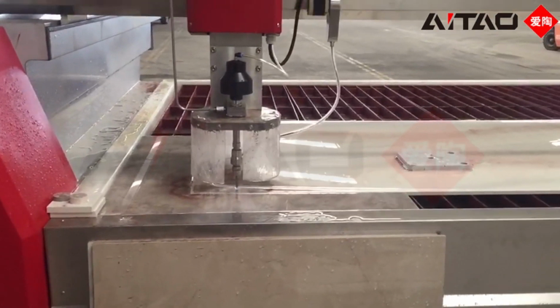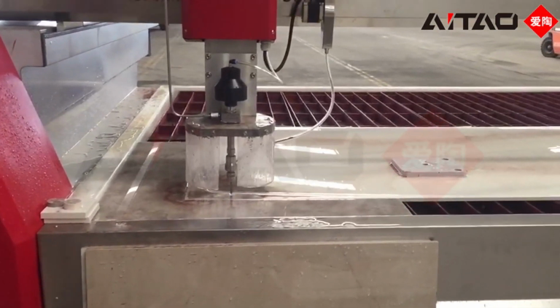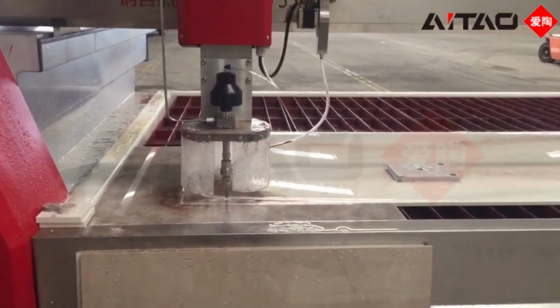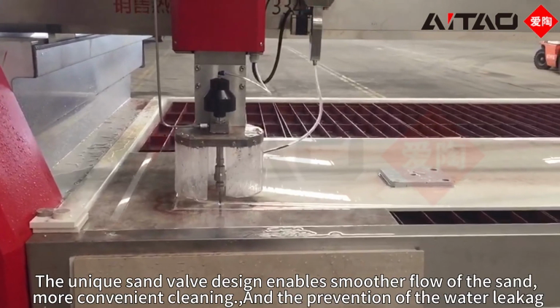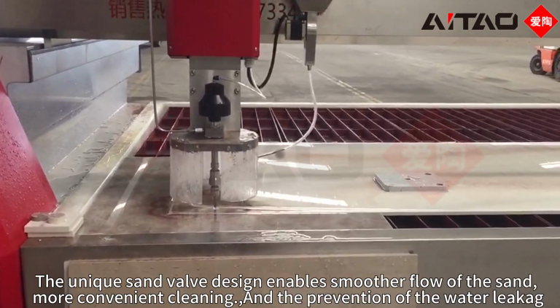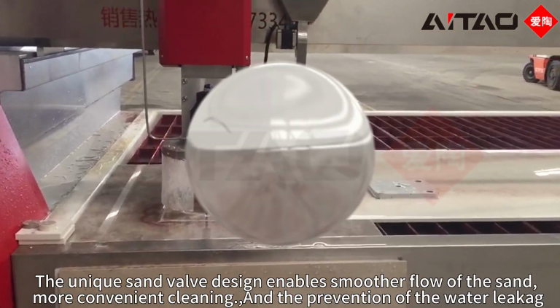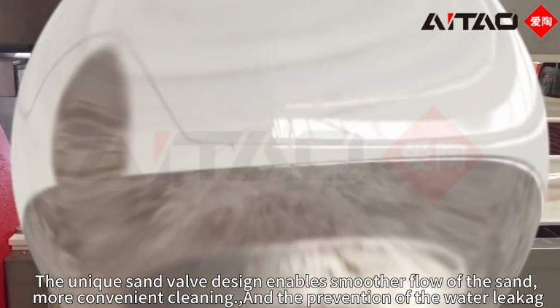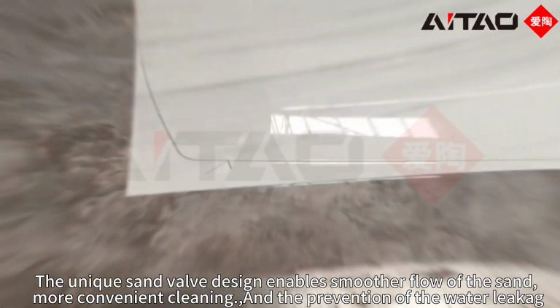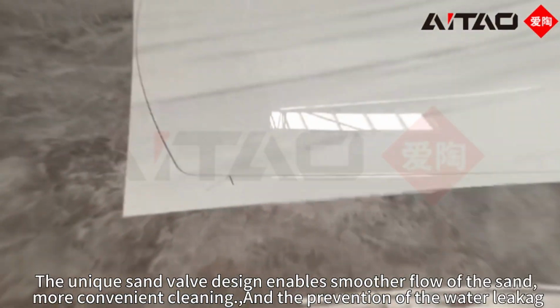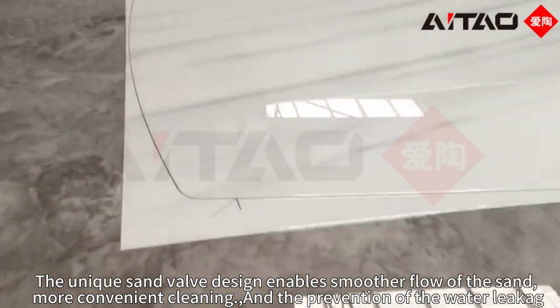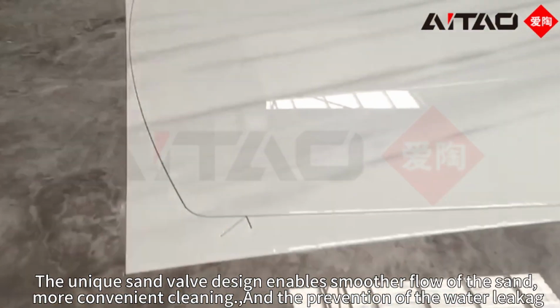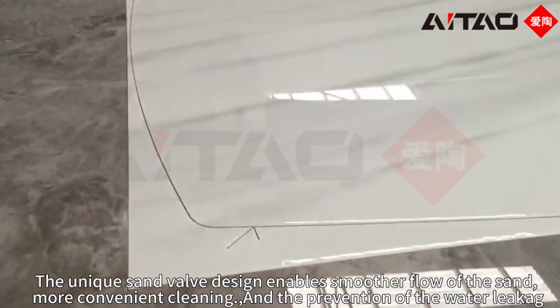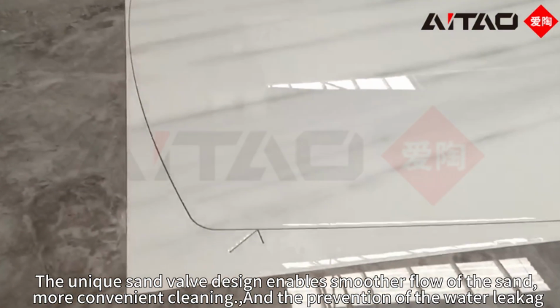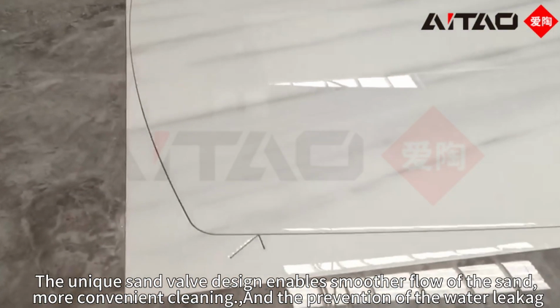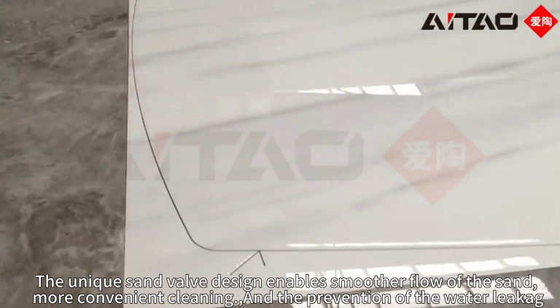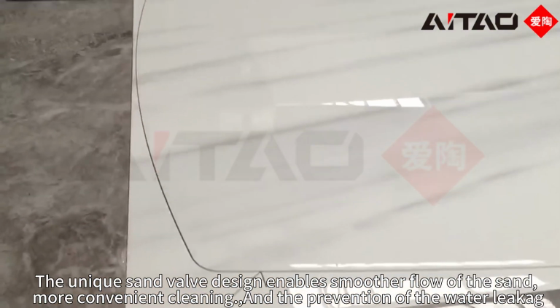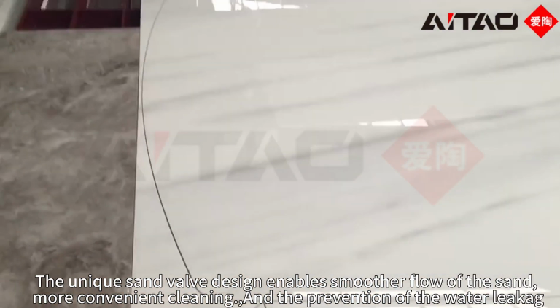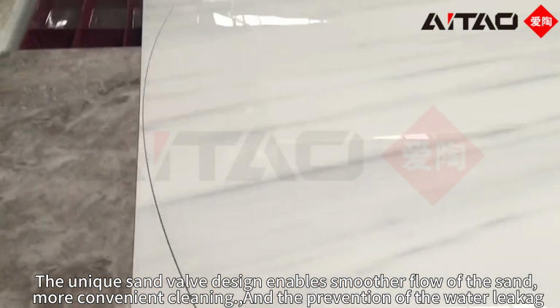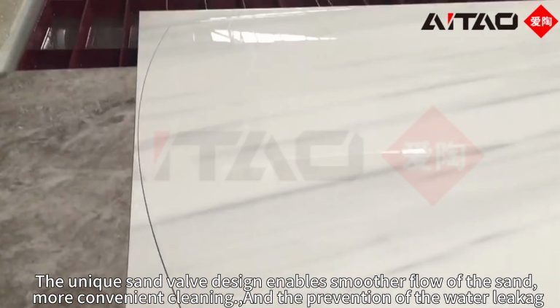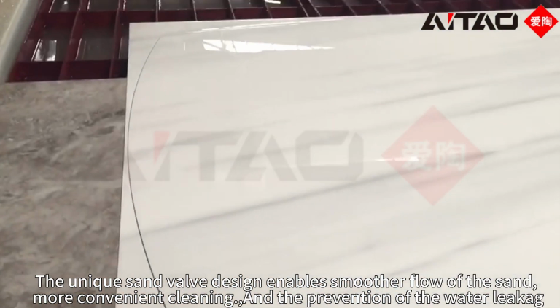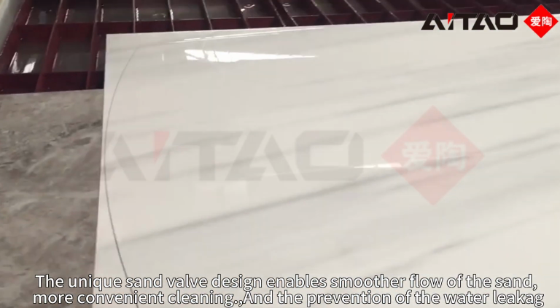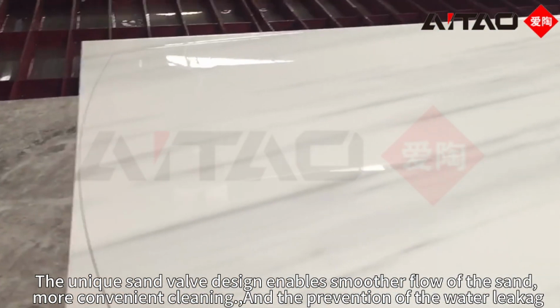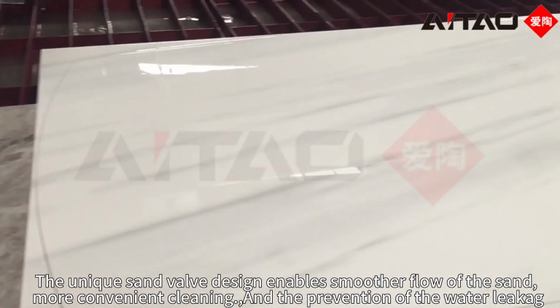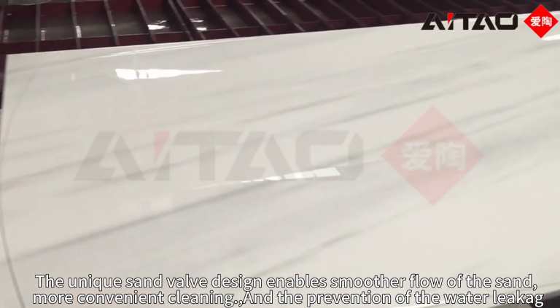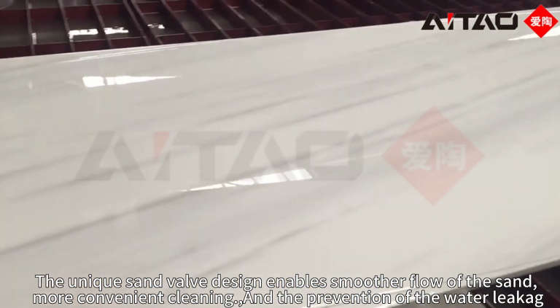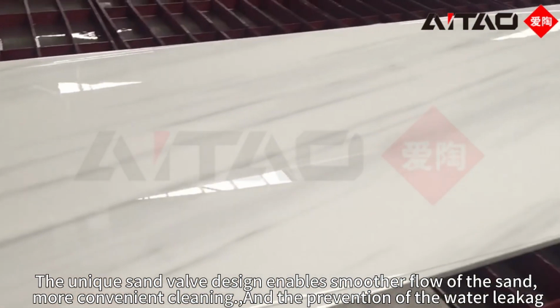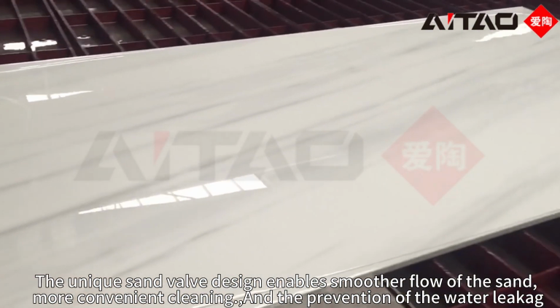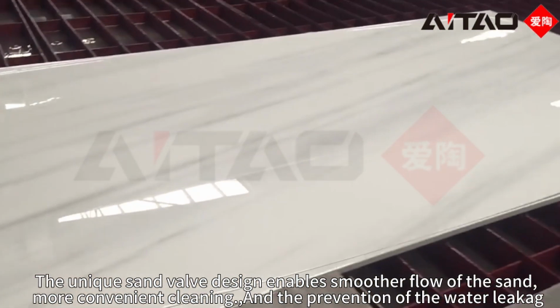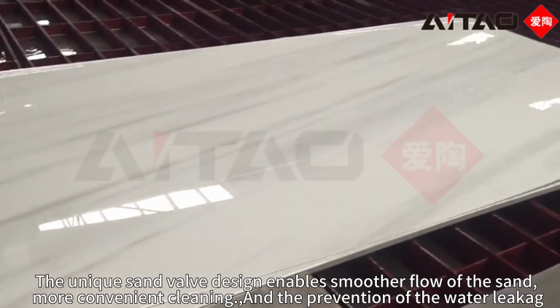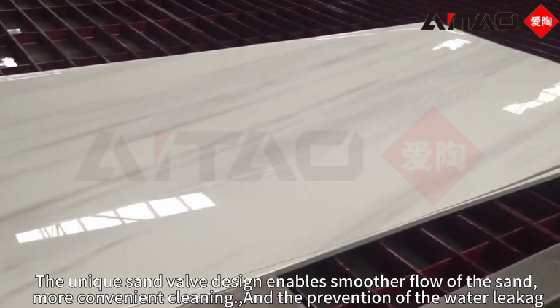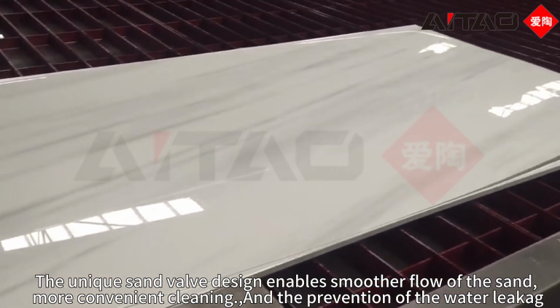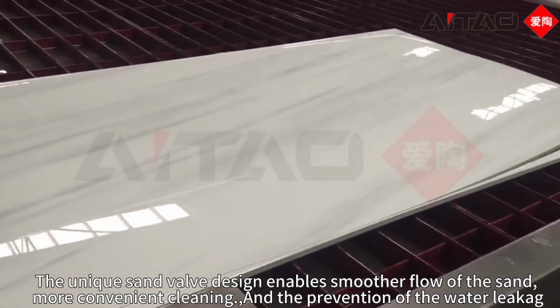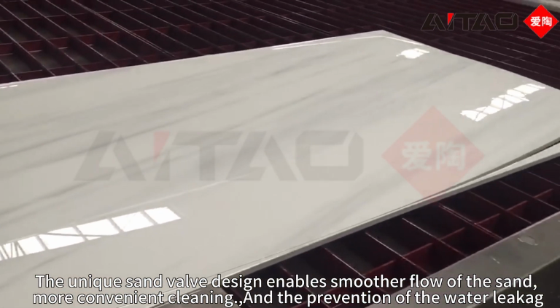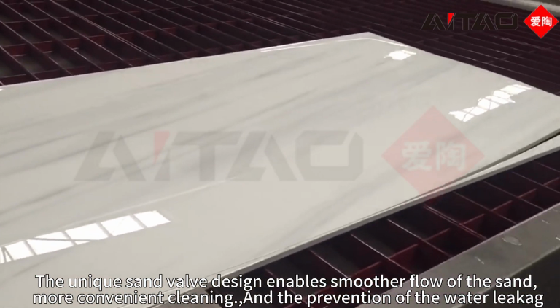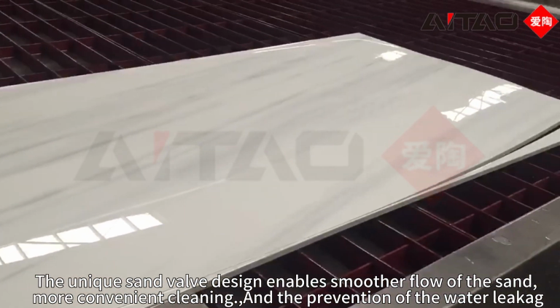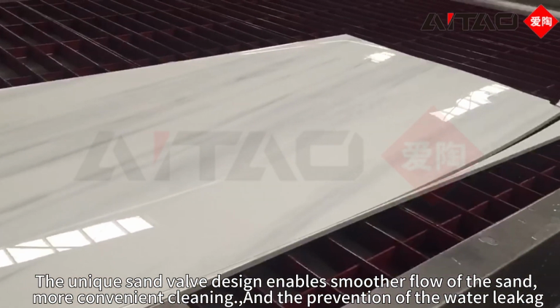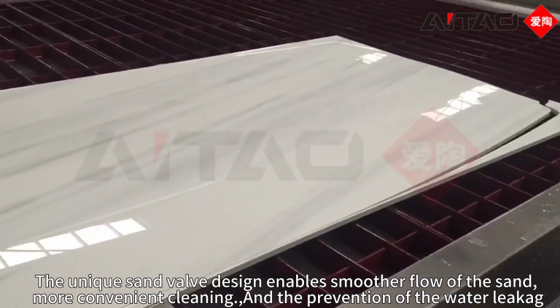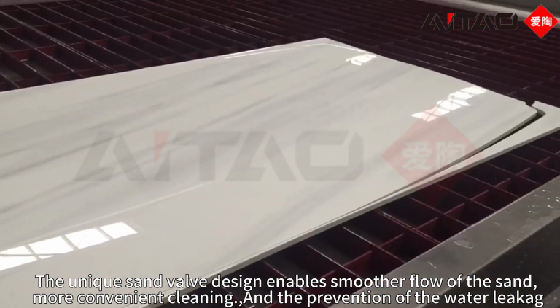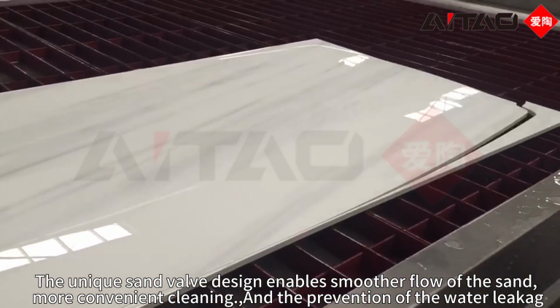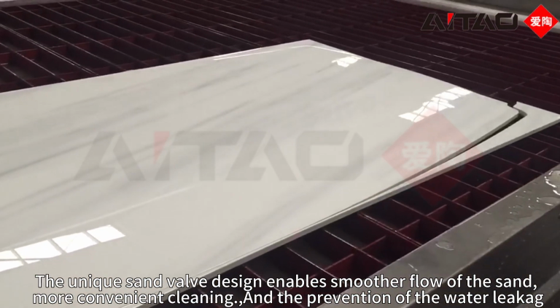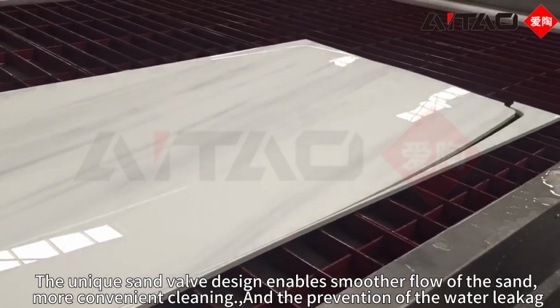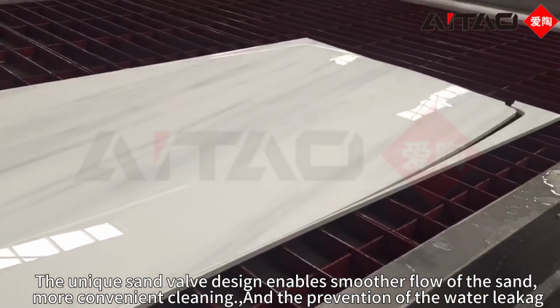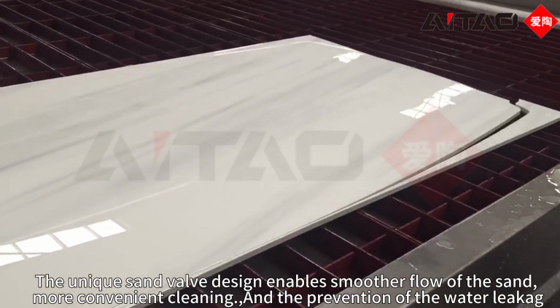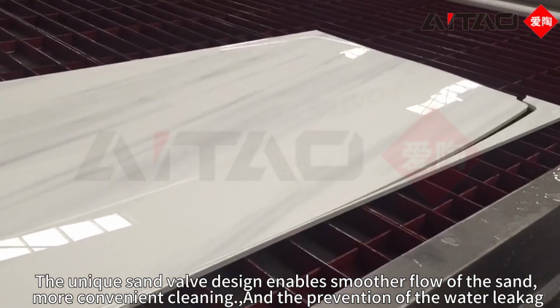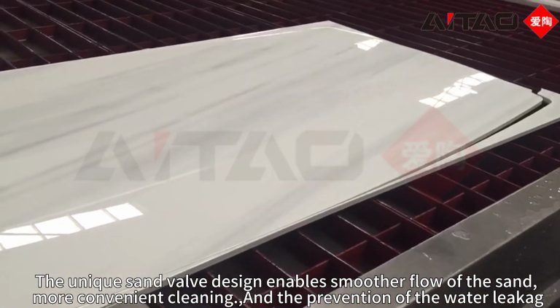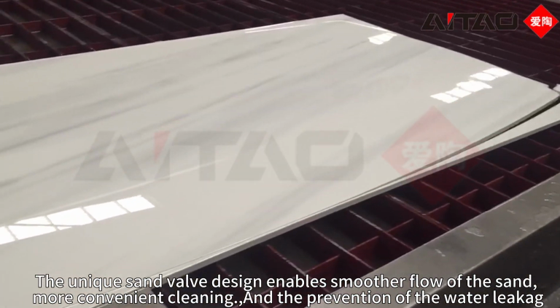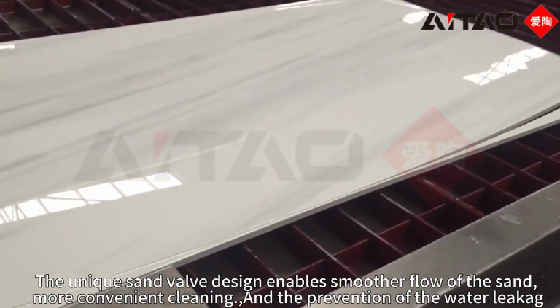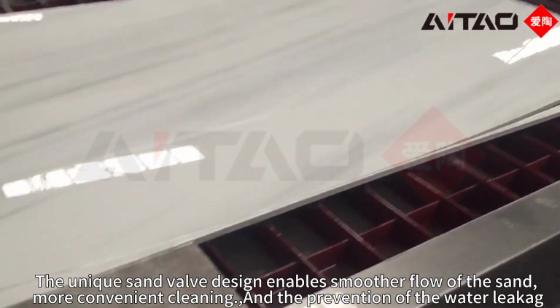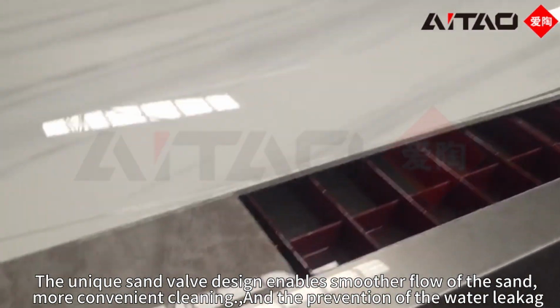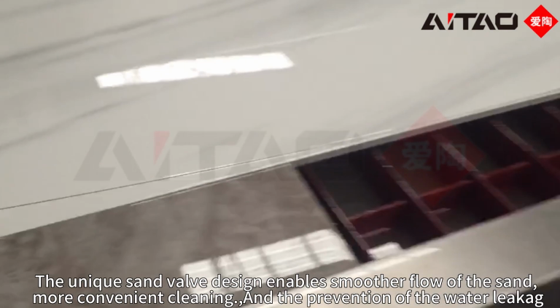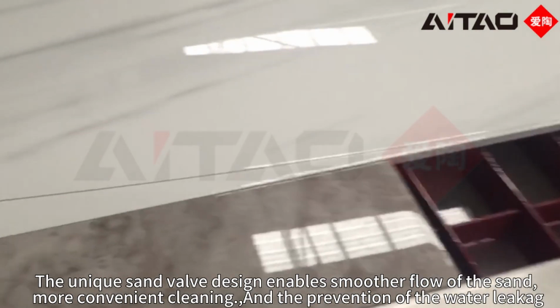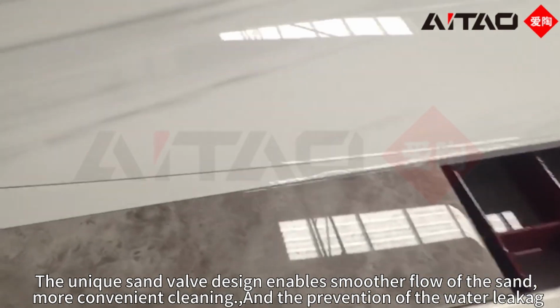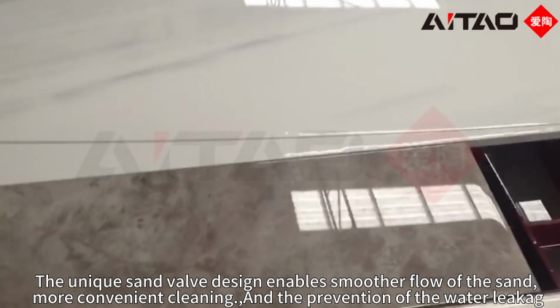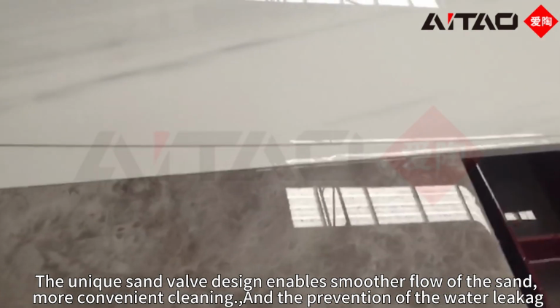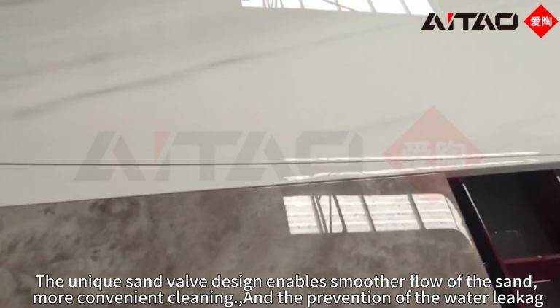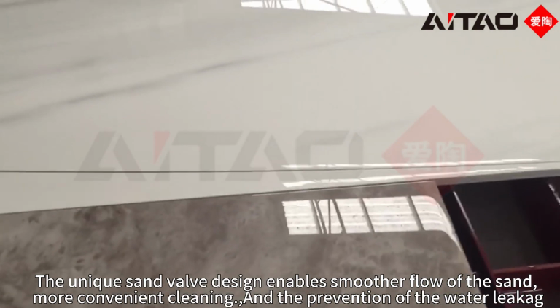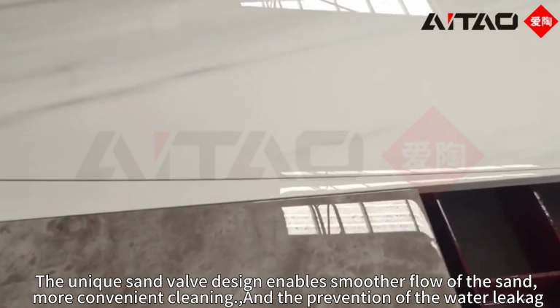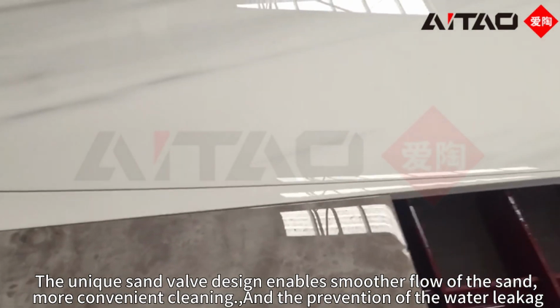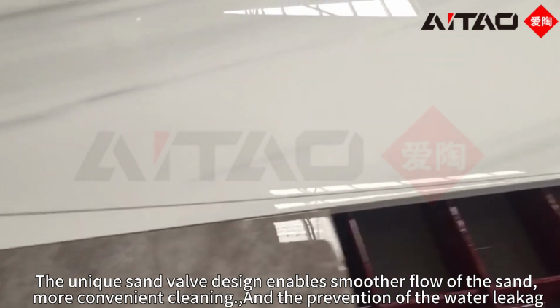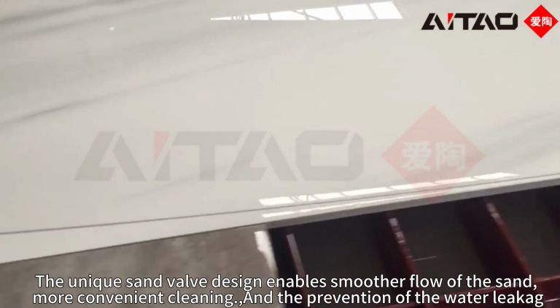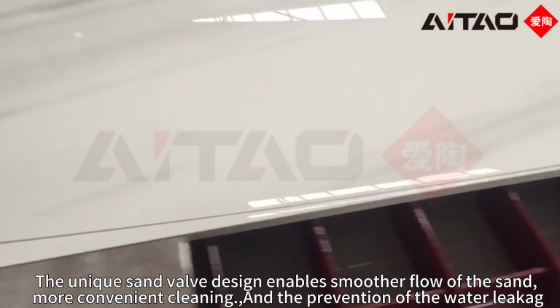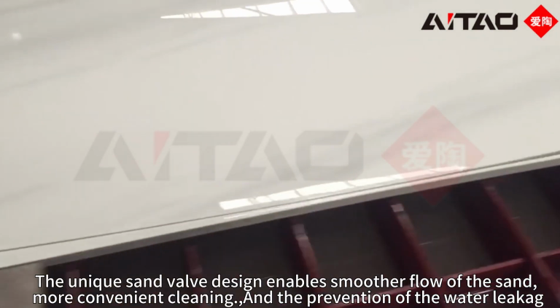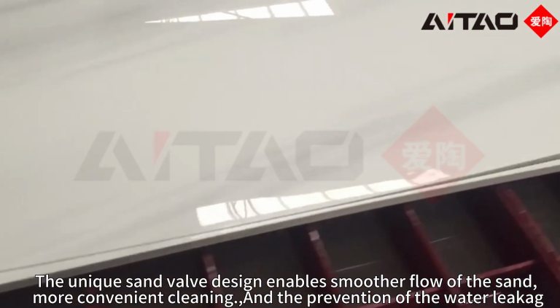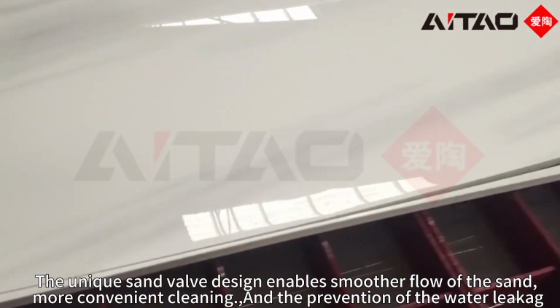The unique sand bound design enables smoother flow of the sand, more convenient cleaning, and the prevention of water leakage.